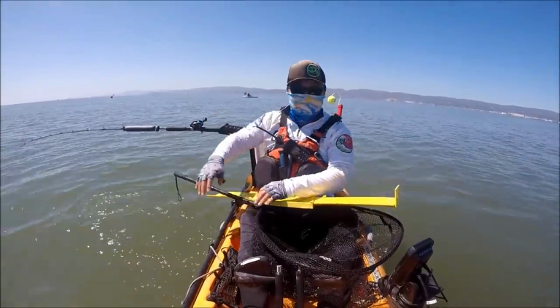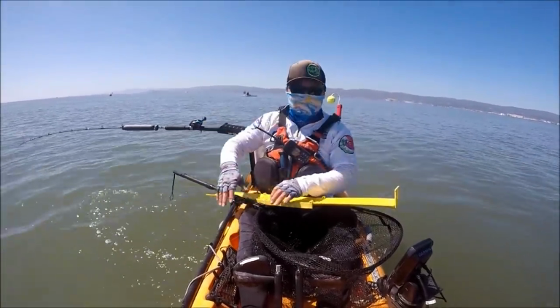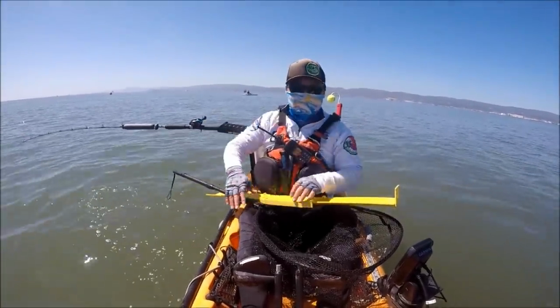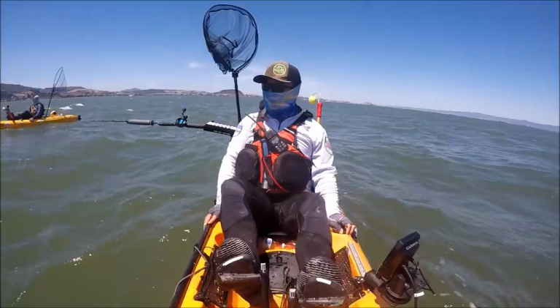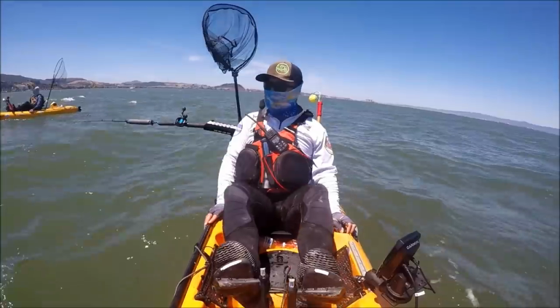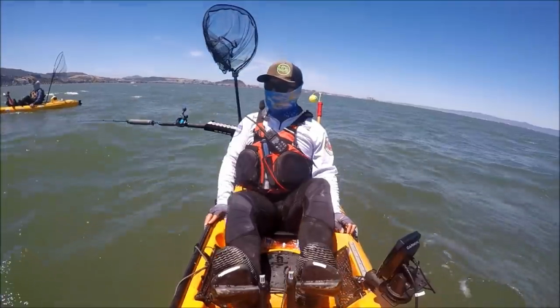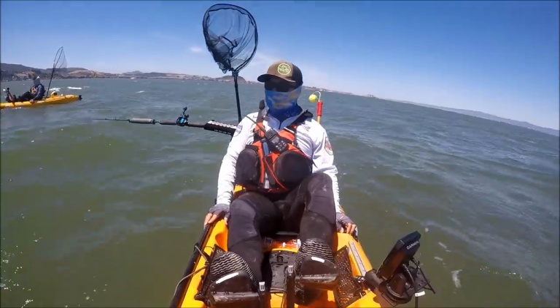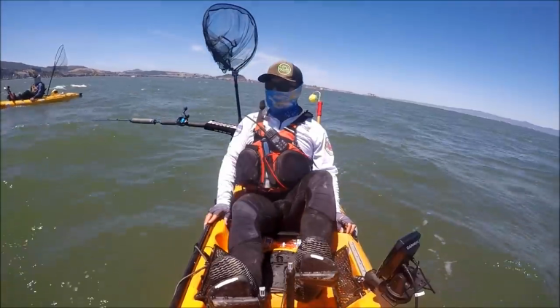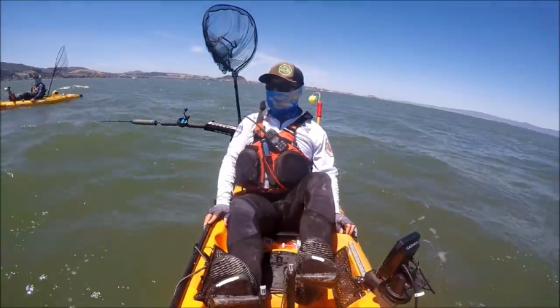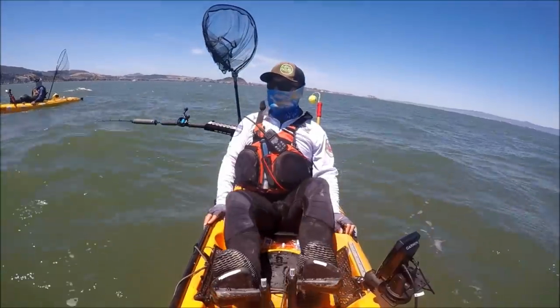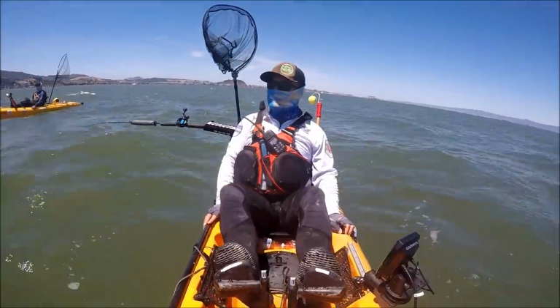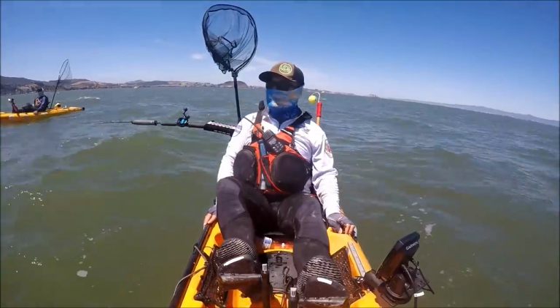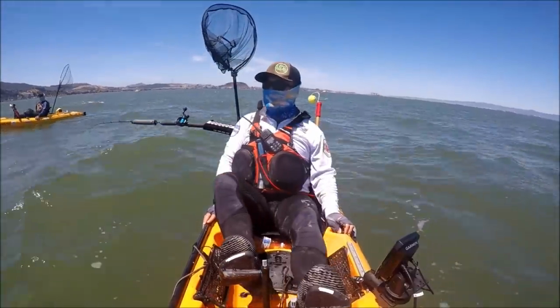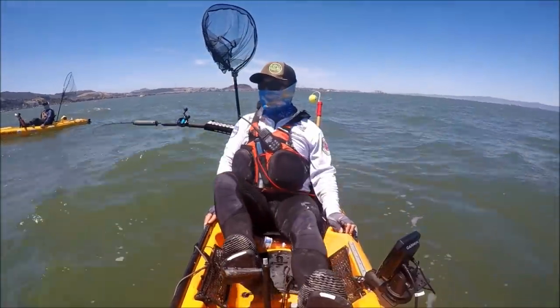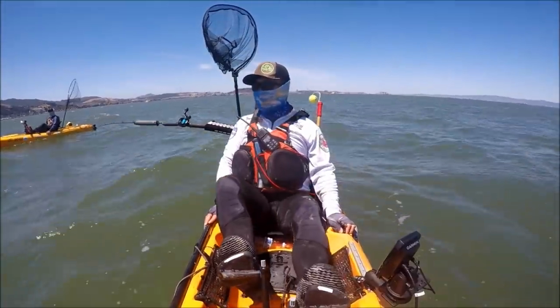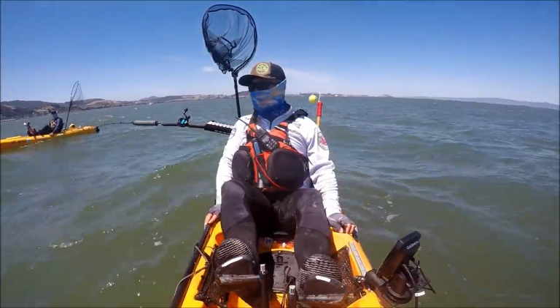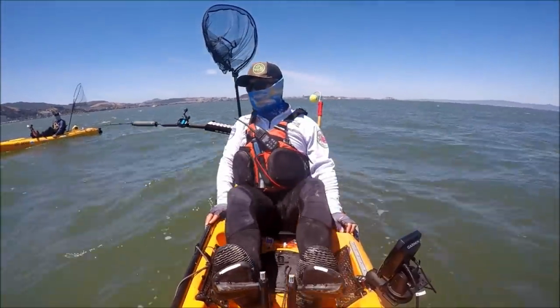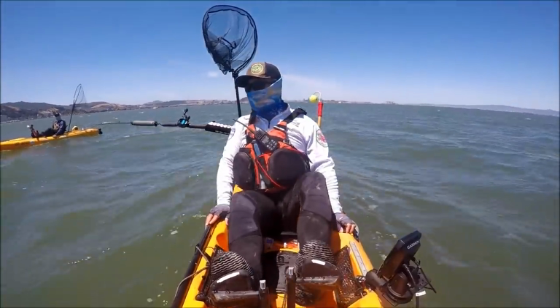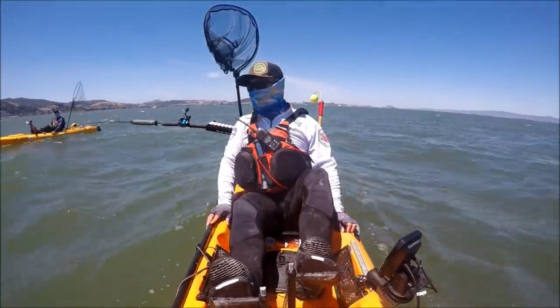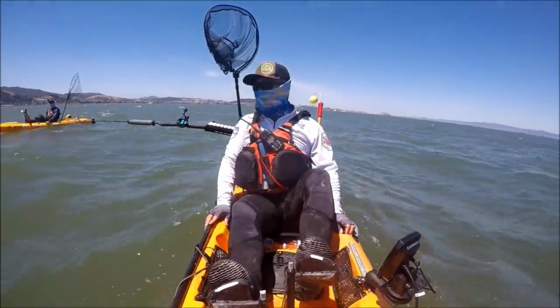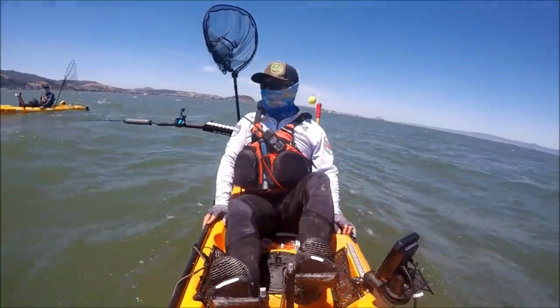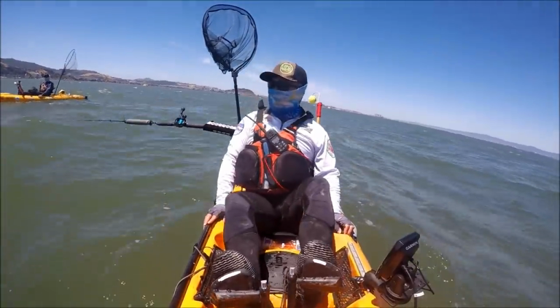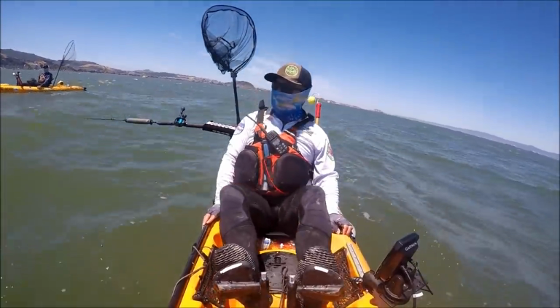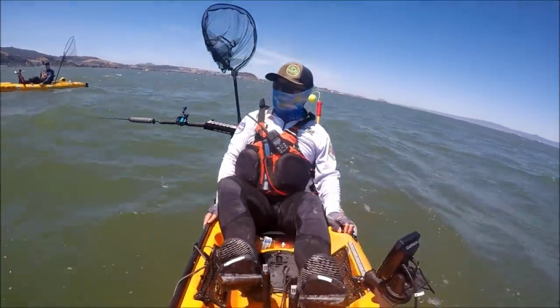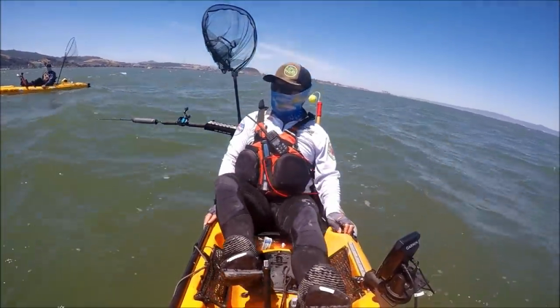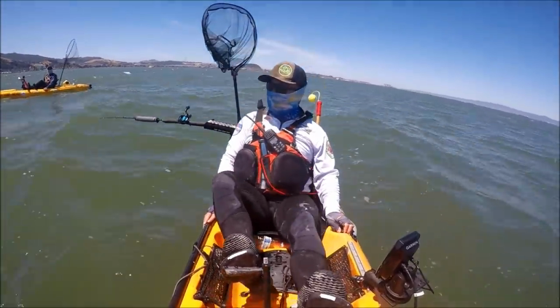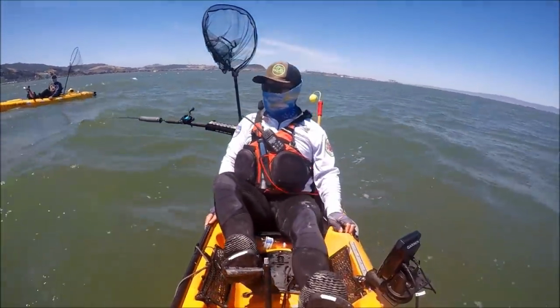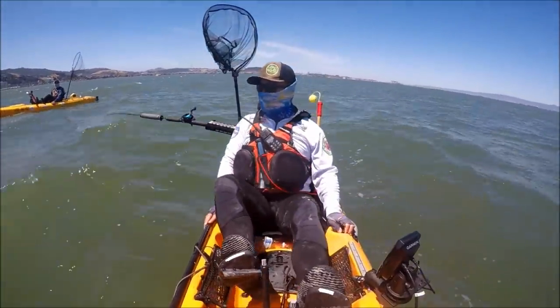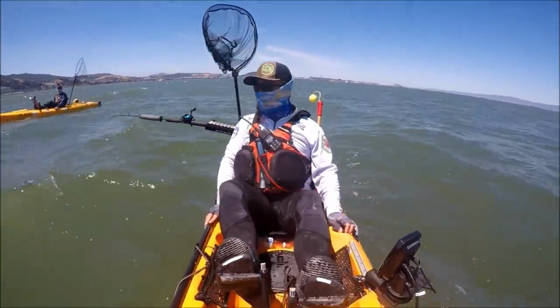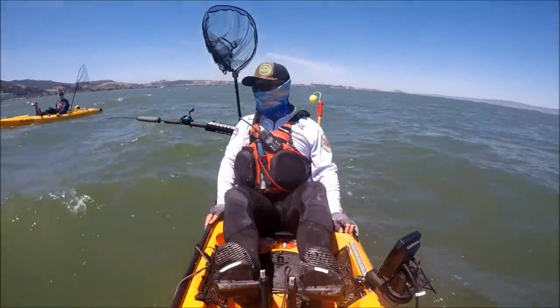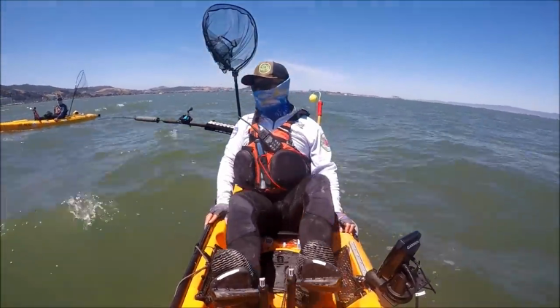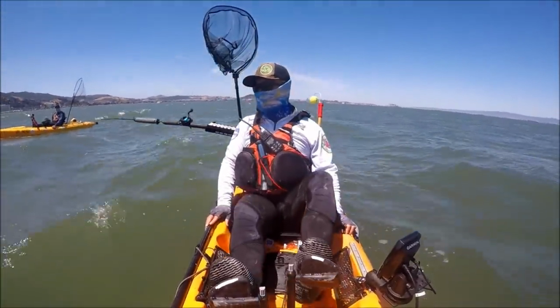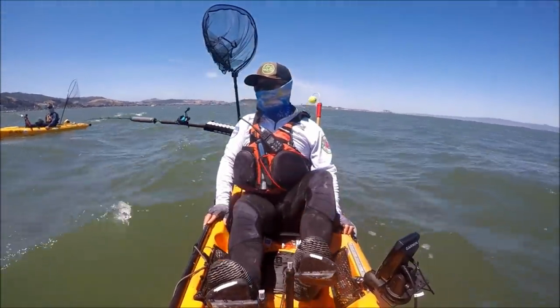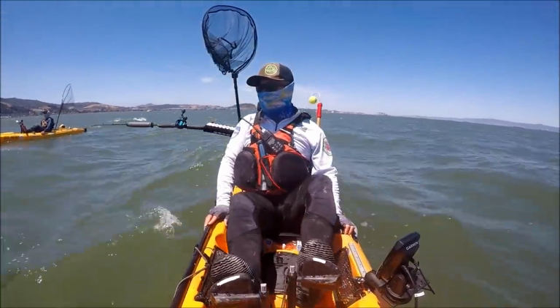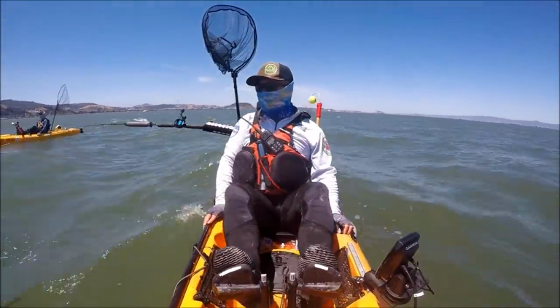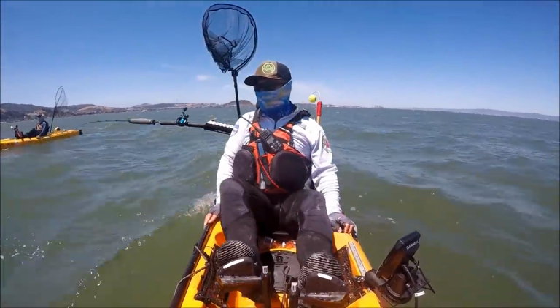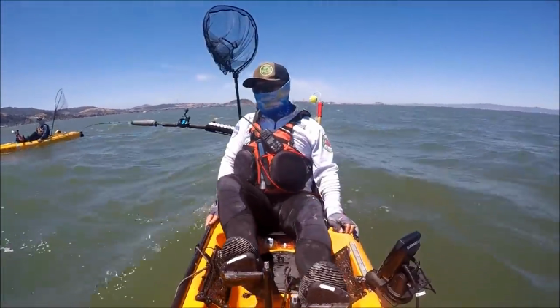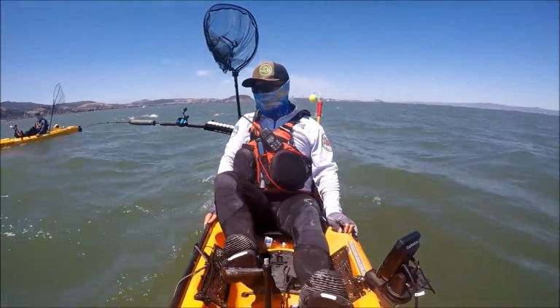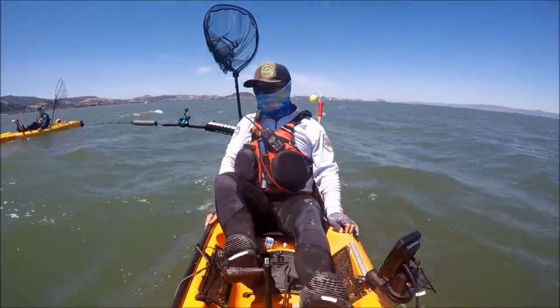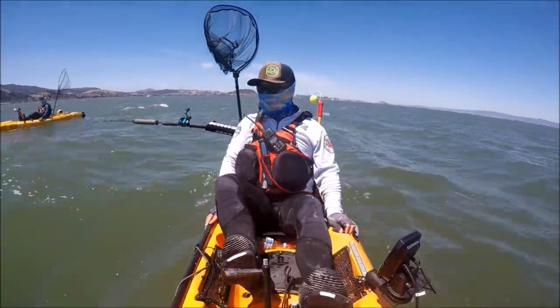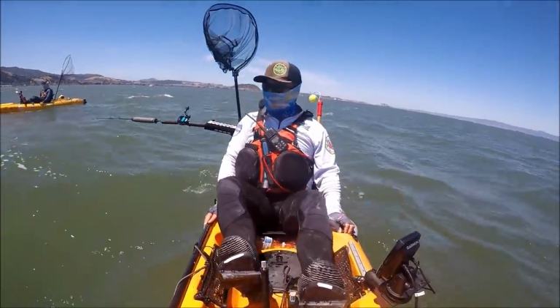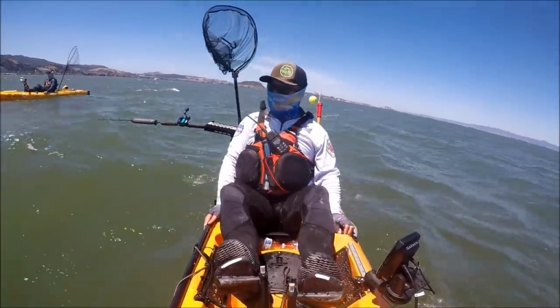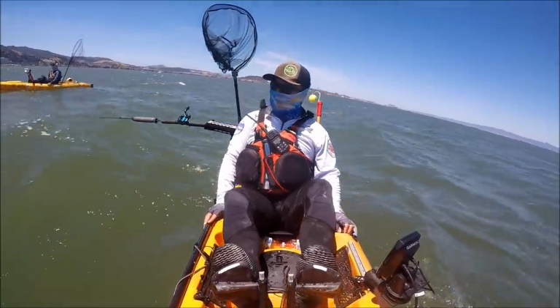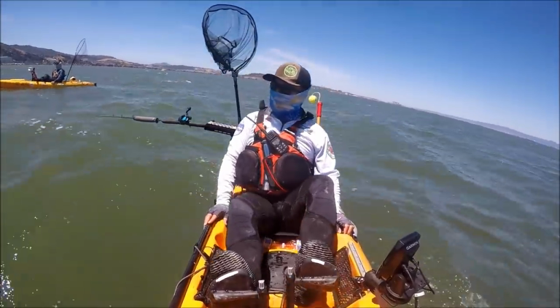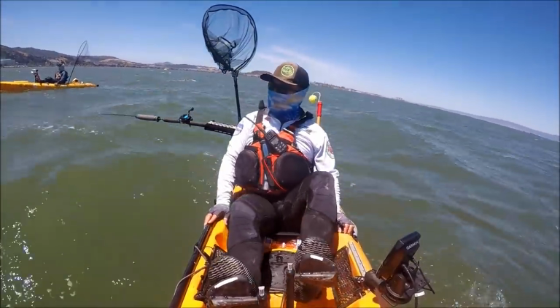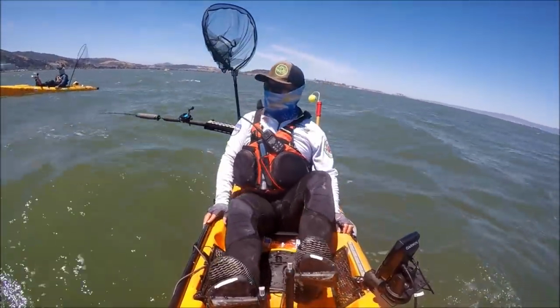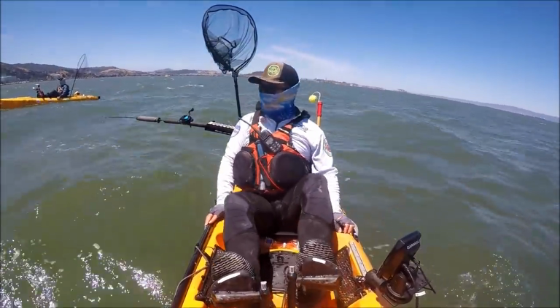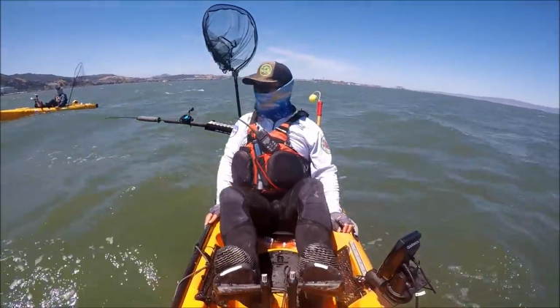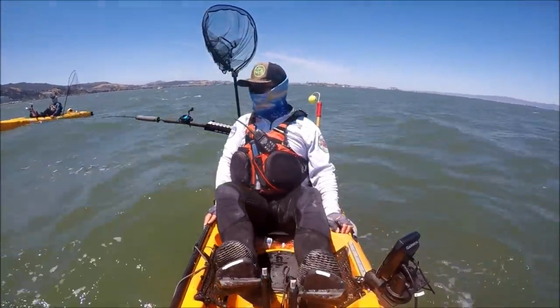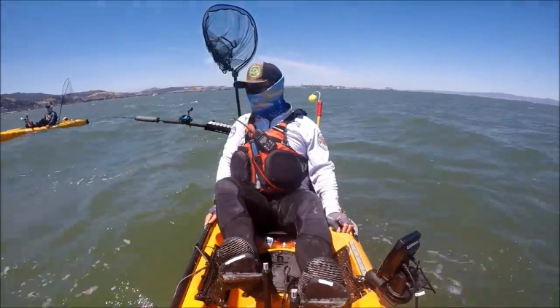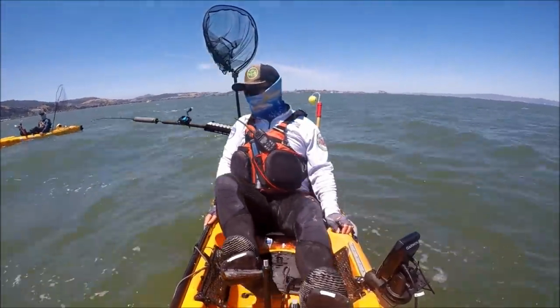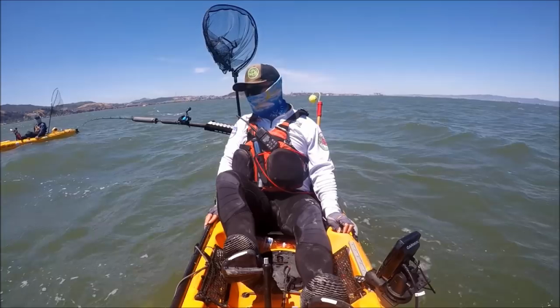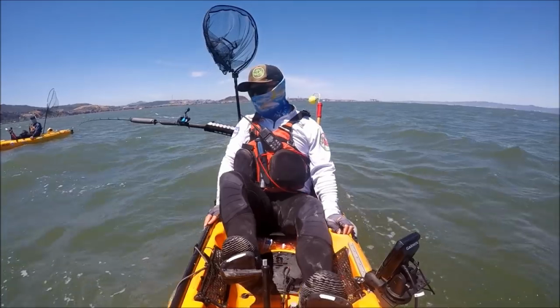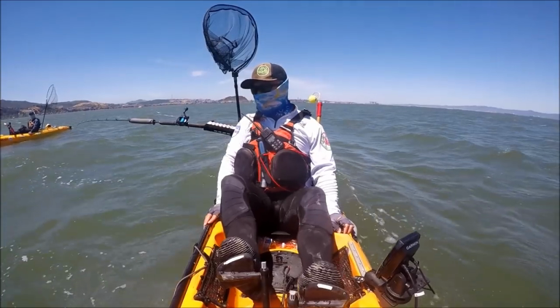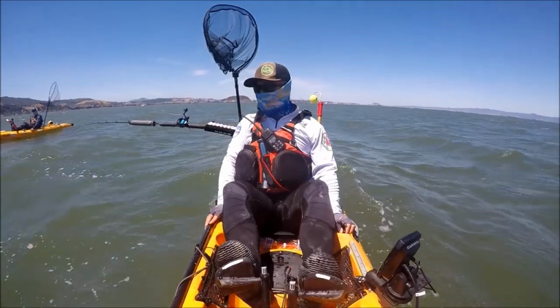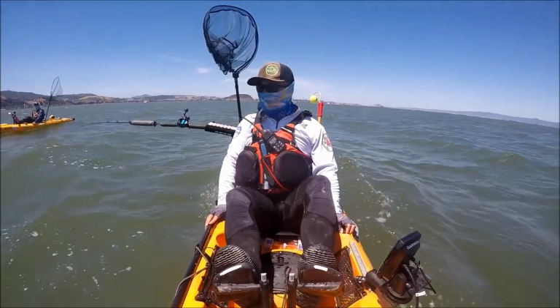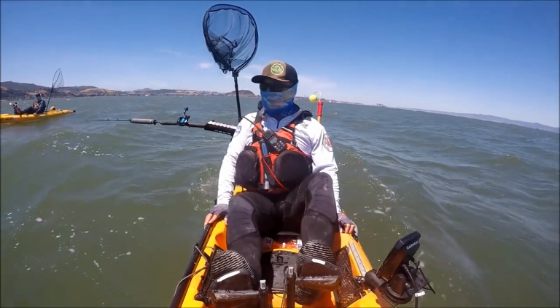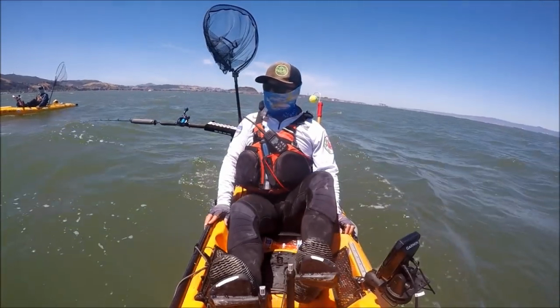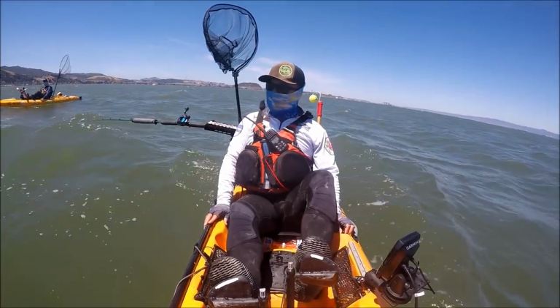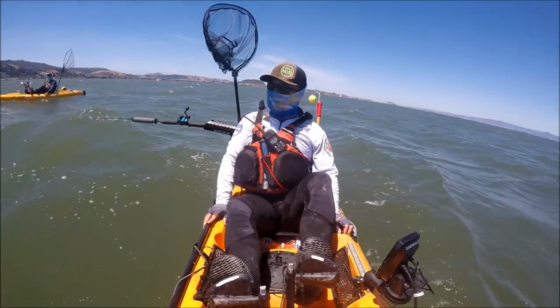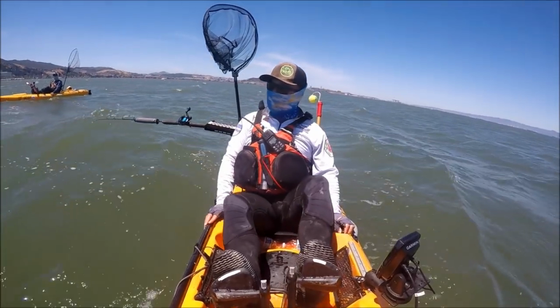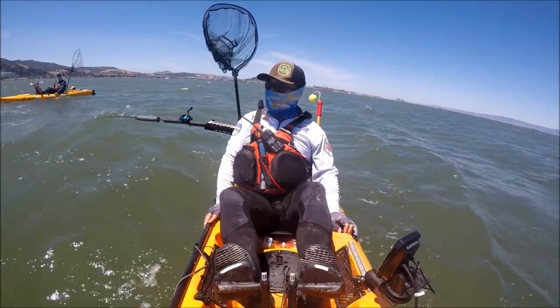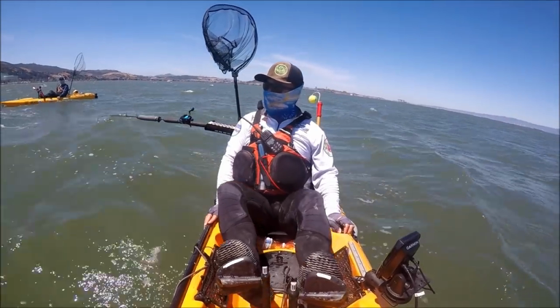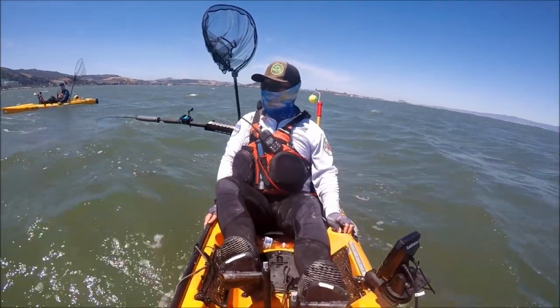Not much action after the shakers, and the wind picked up, gusting to 25 mph by 2 PM.